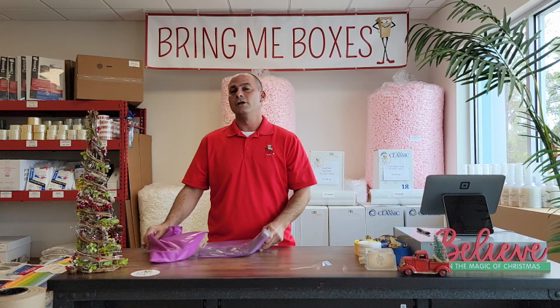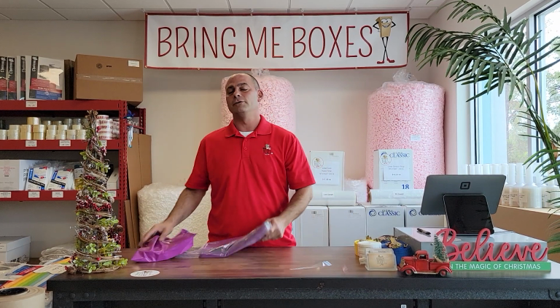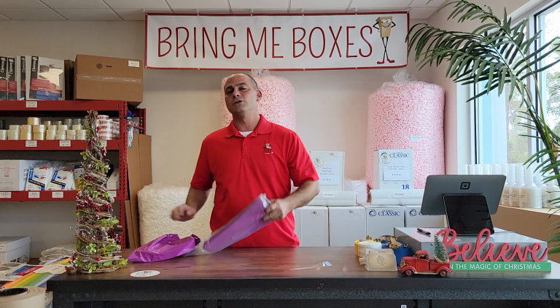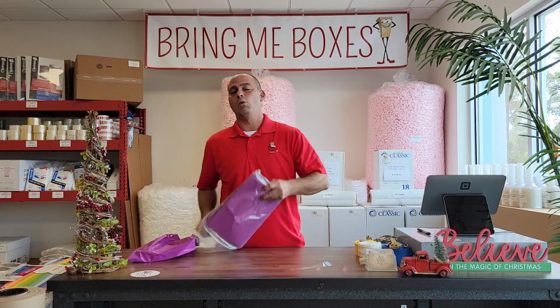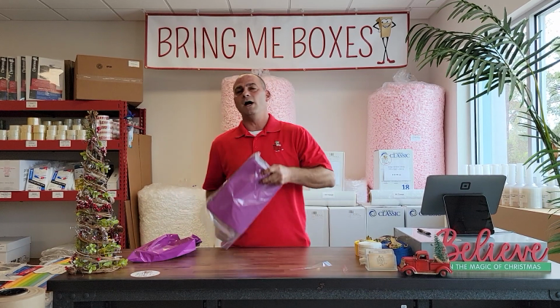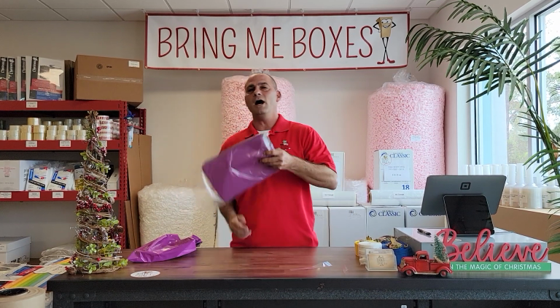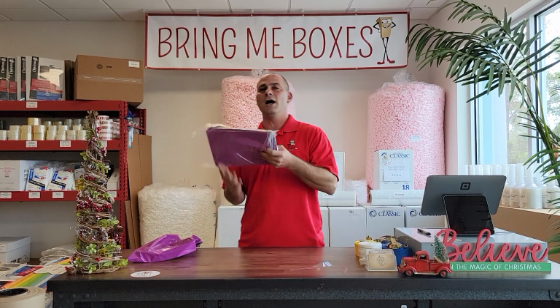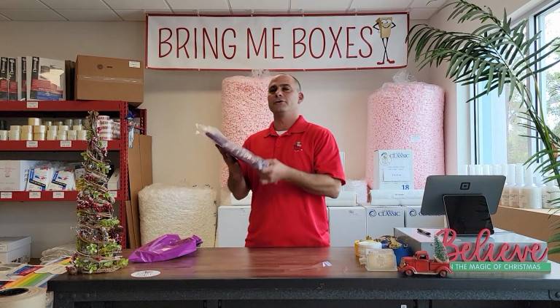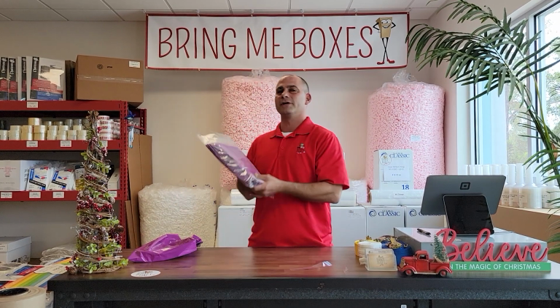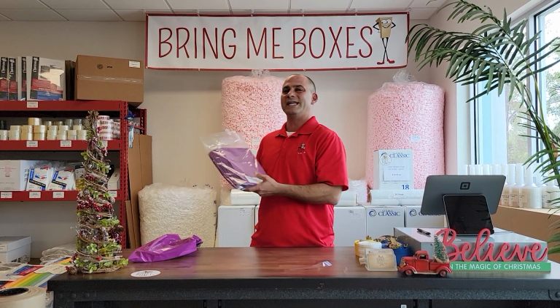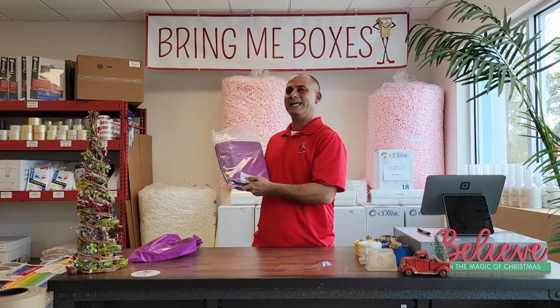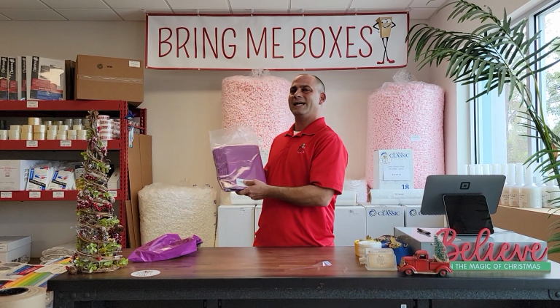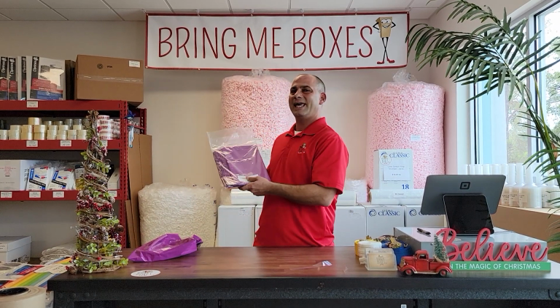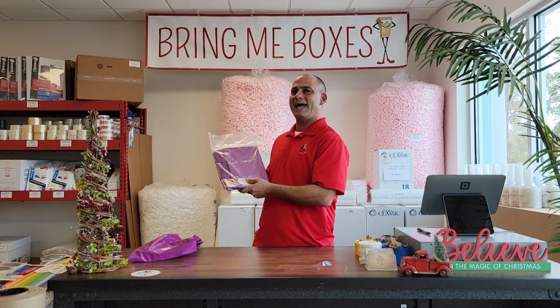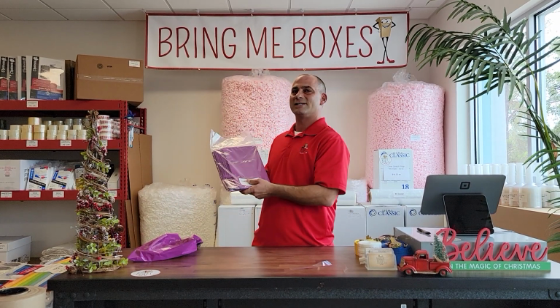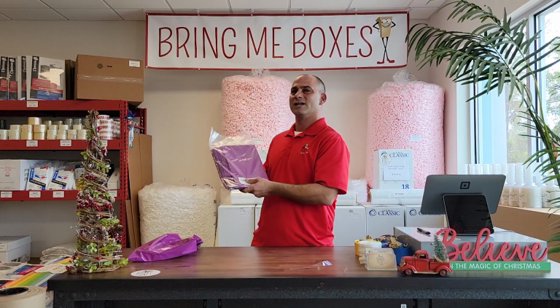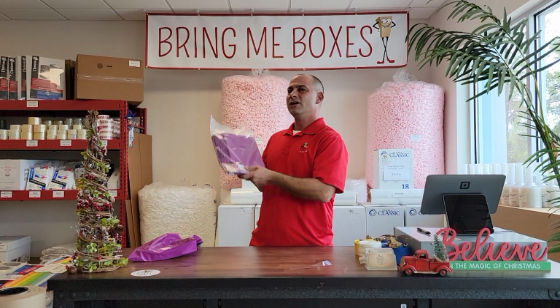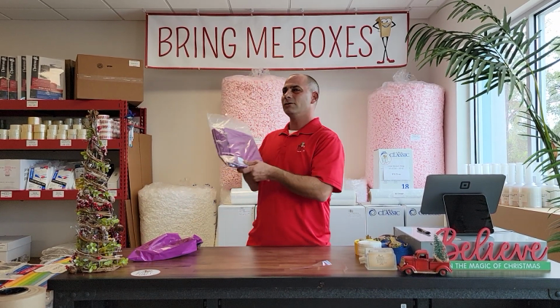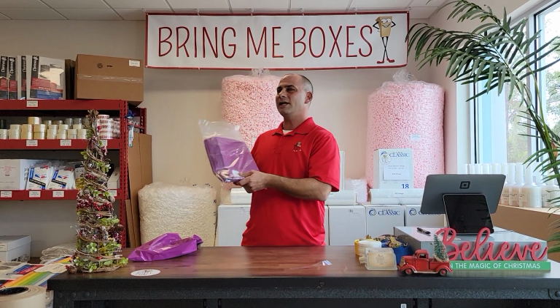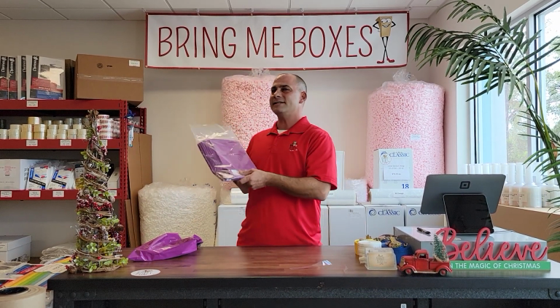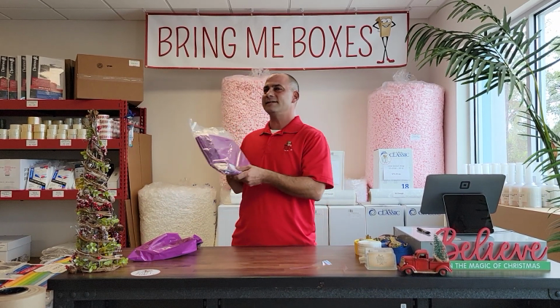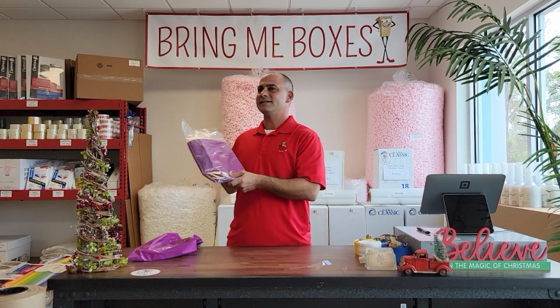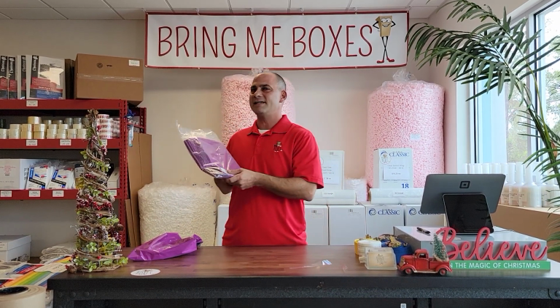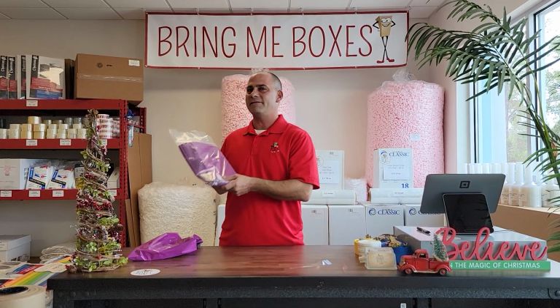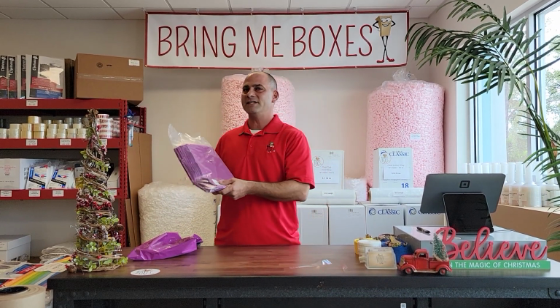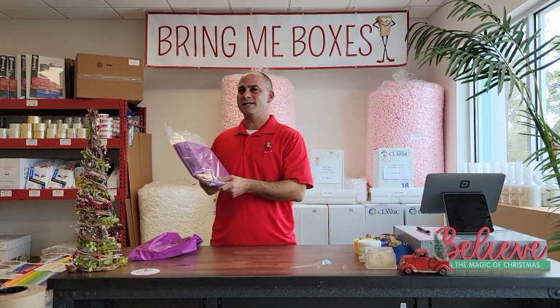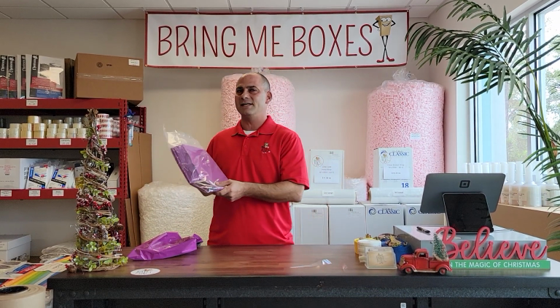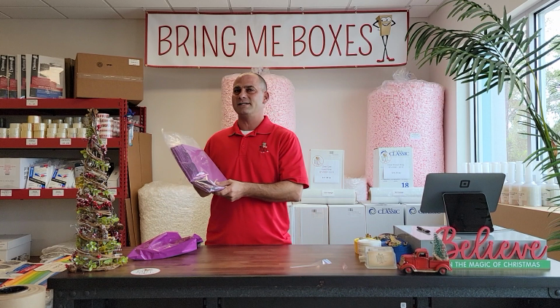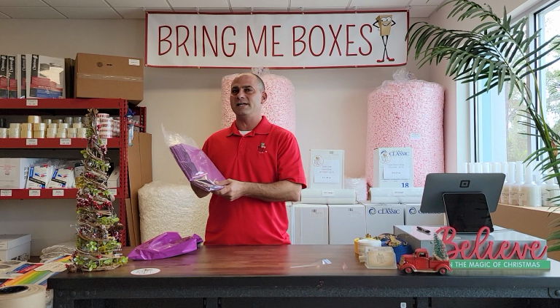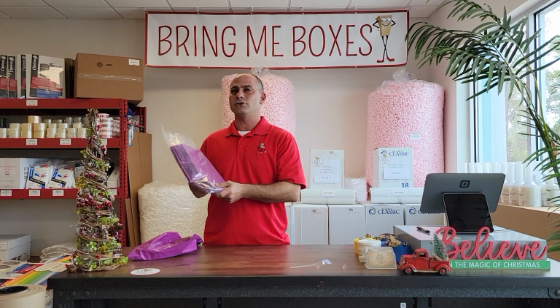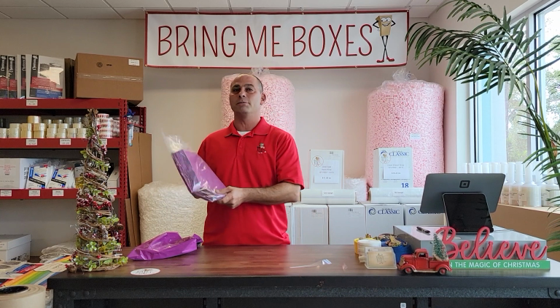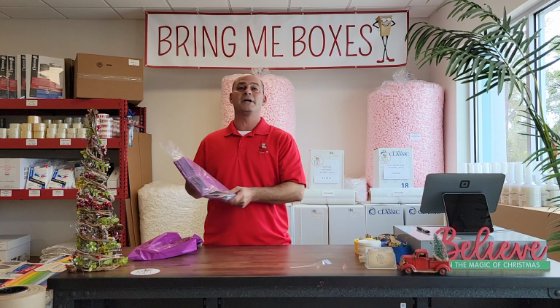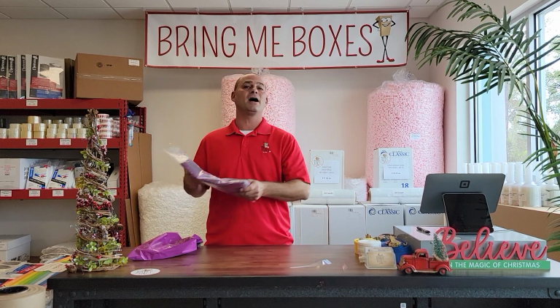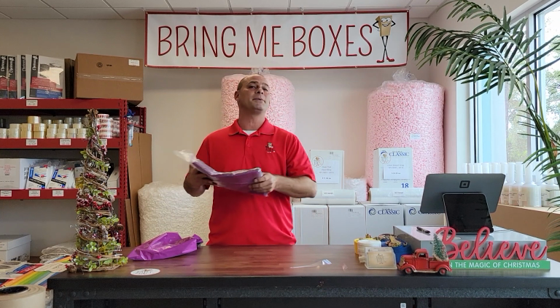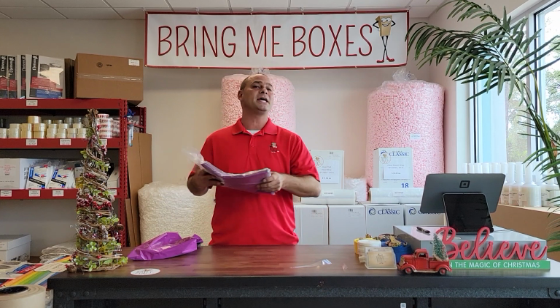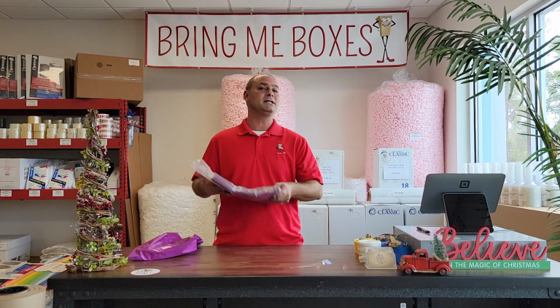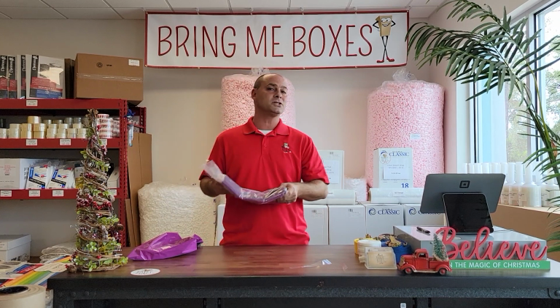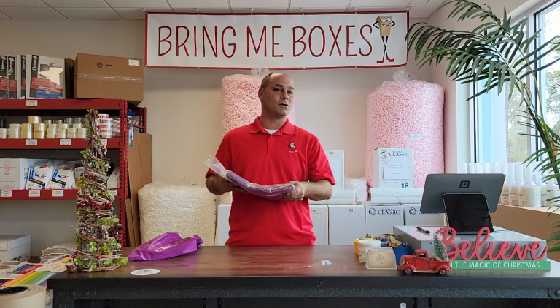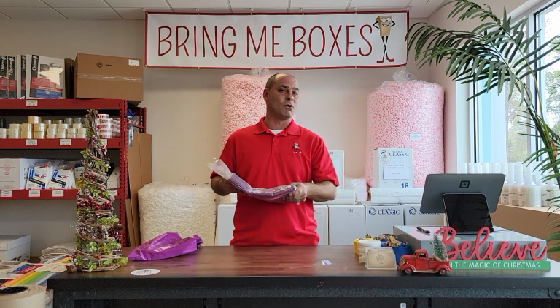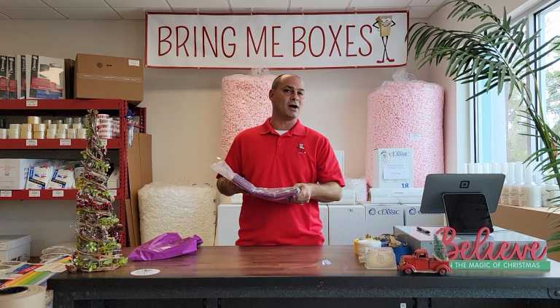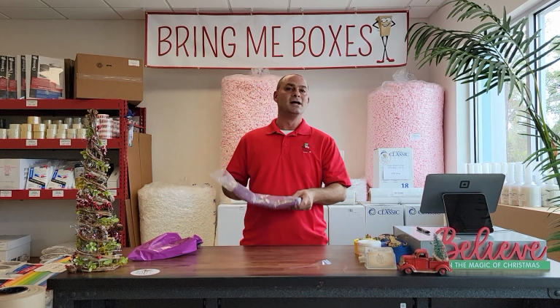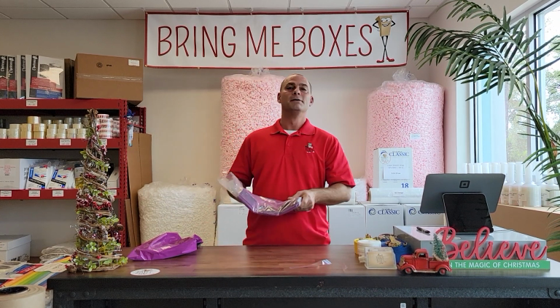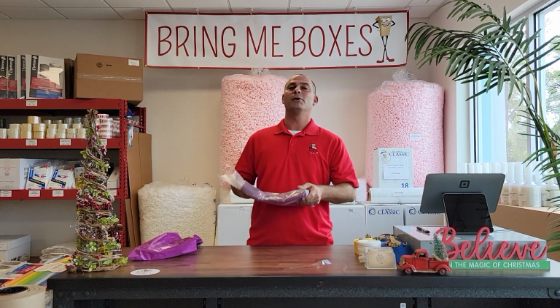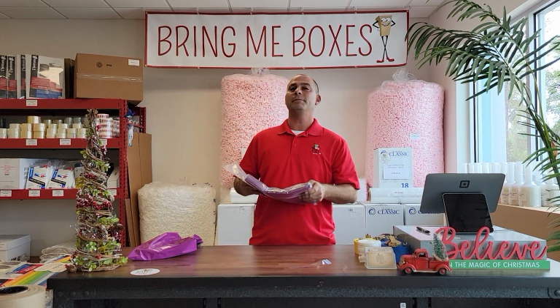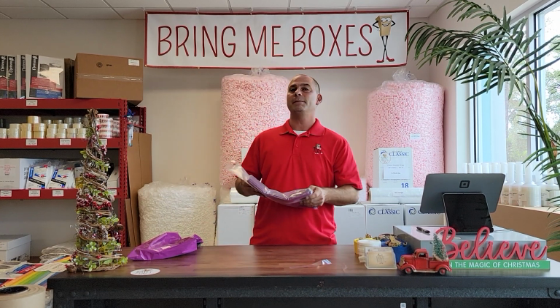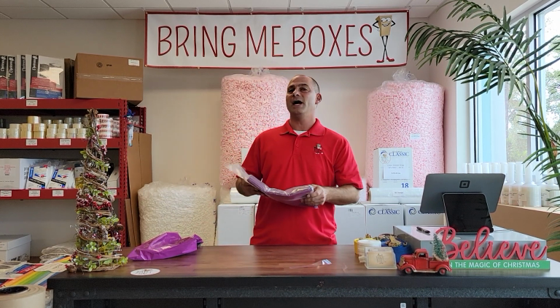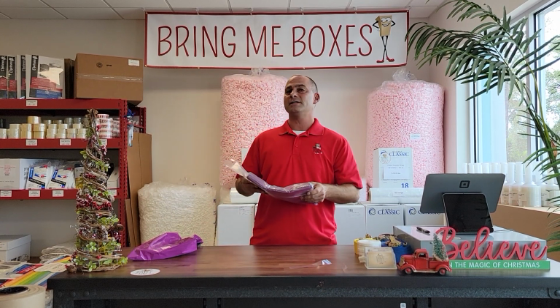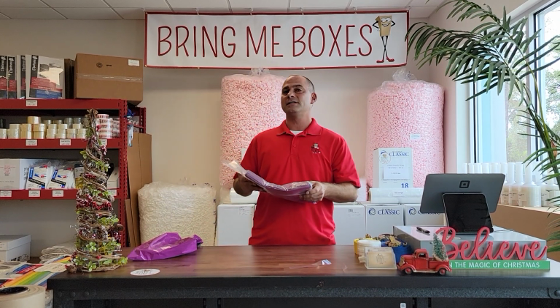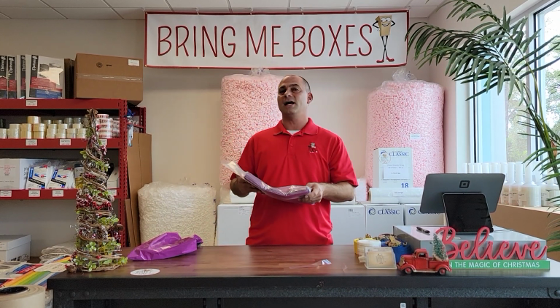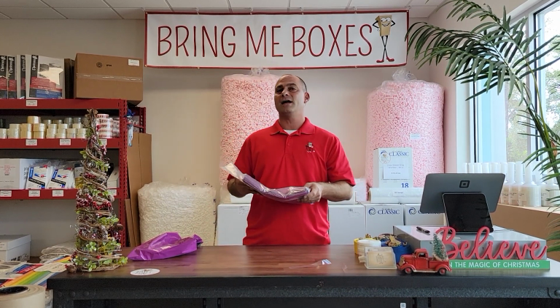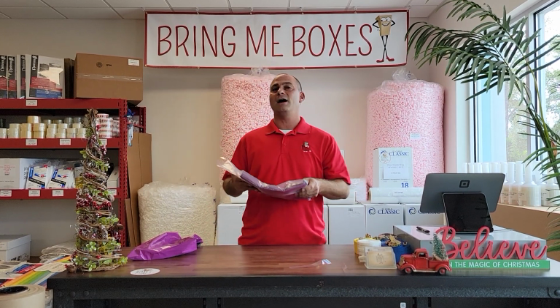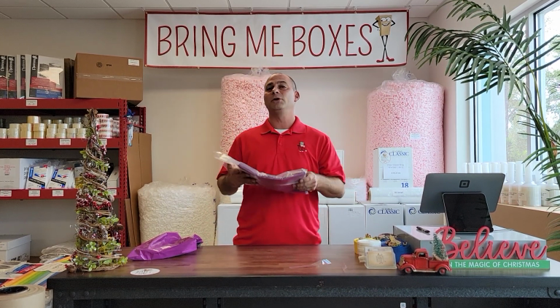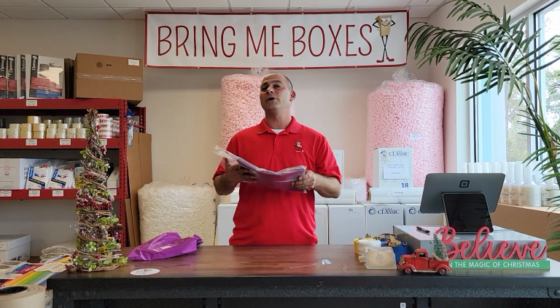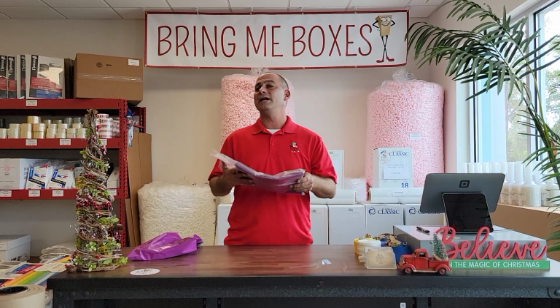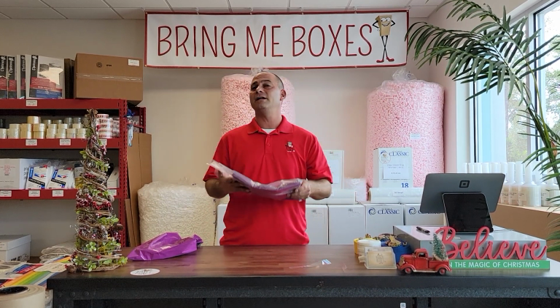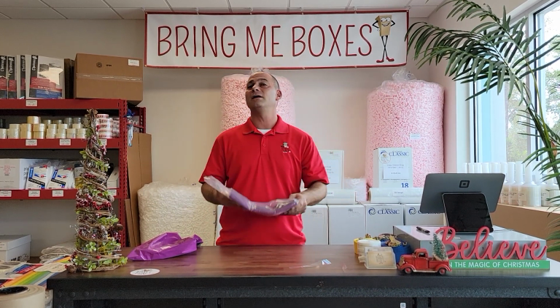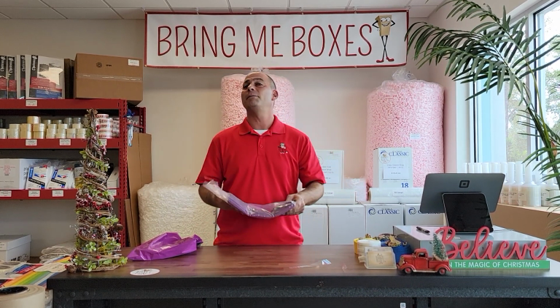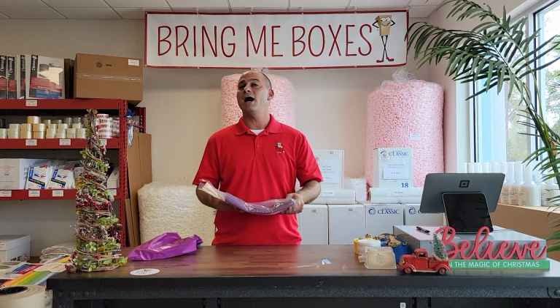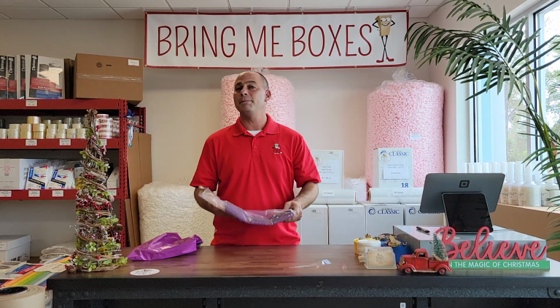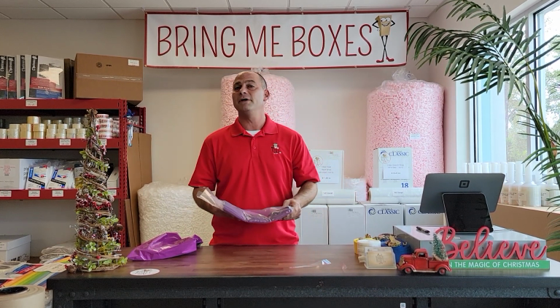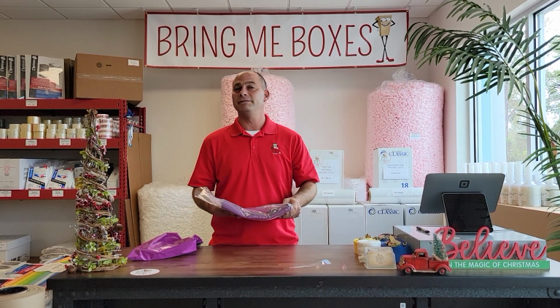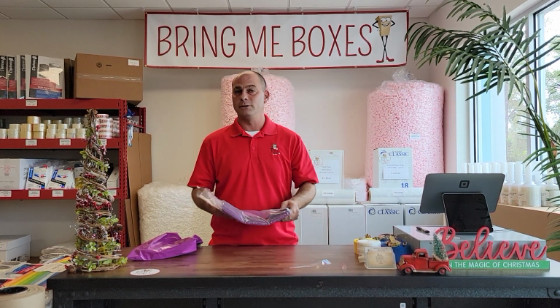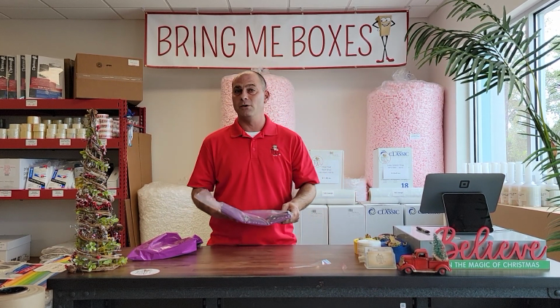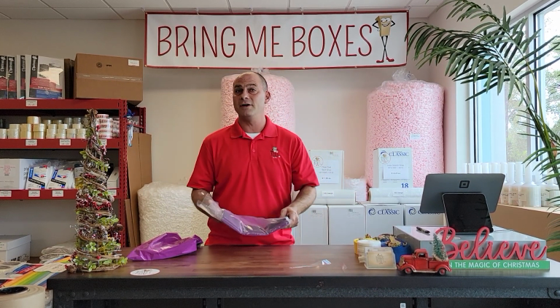There are 100 in a case. They're less than 7 cents each, or pick up in store. BringMeBoxes.com, located in Apopka, Florida.